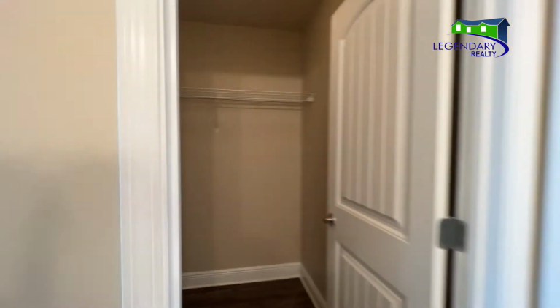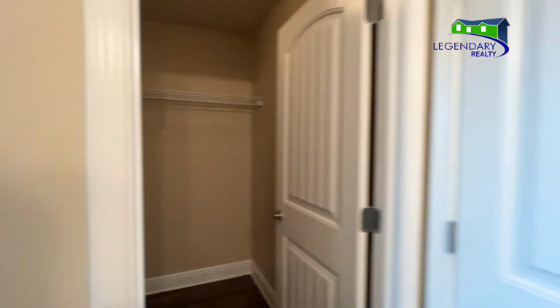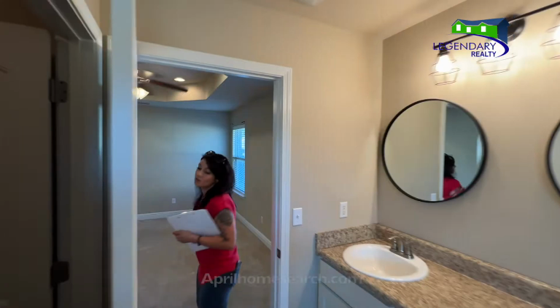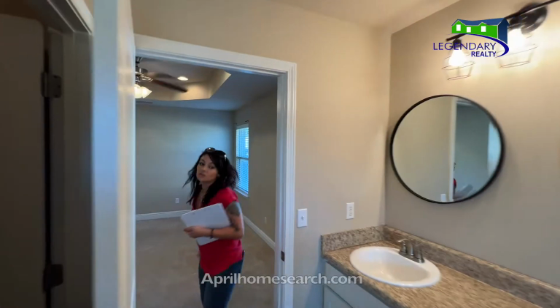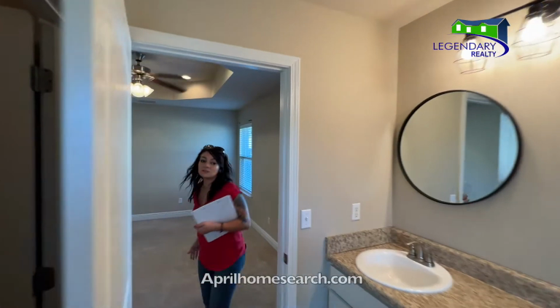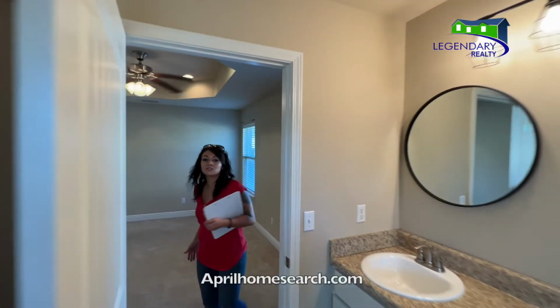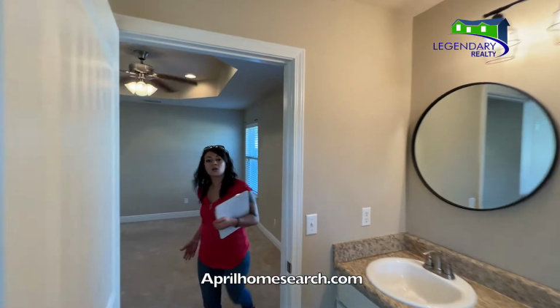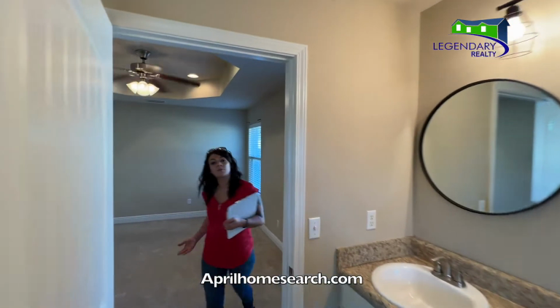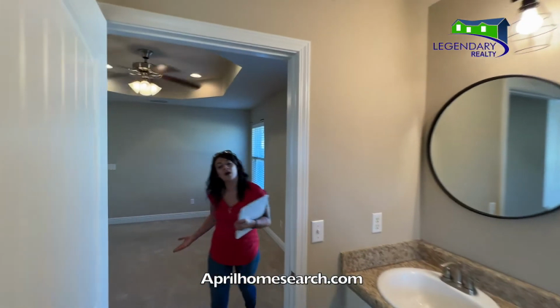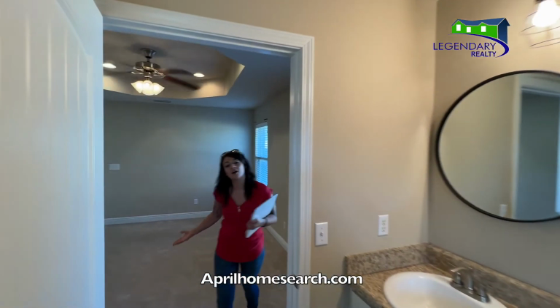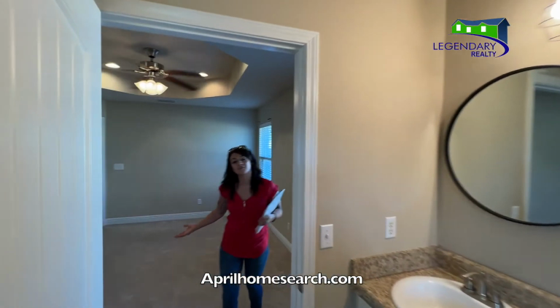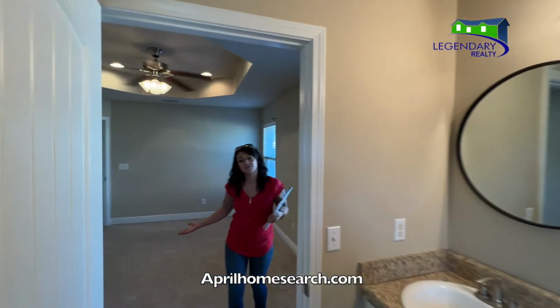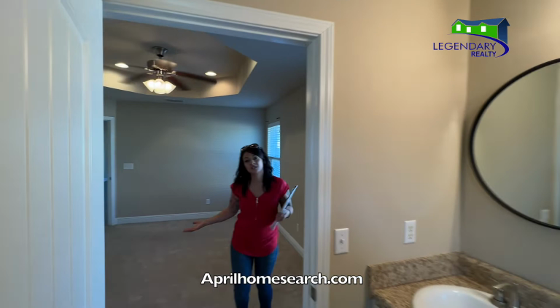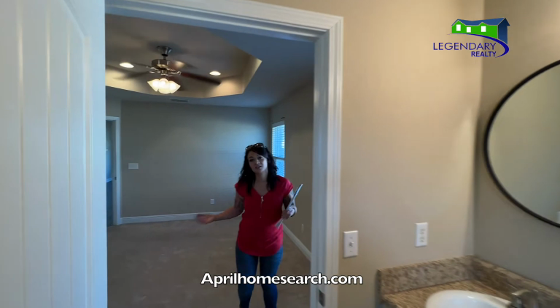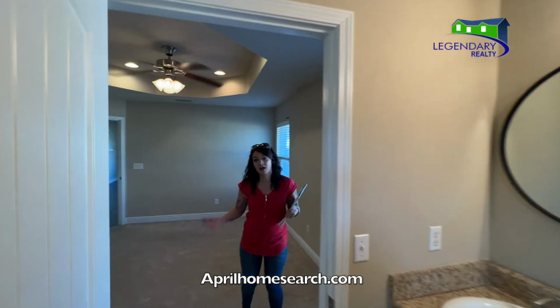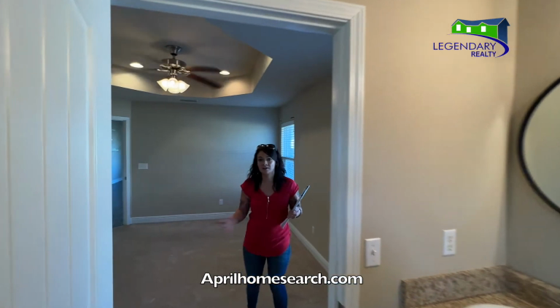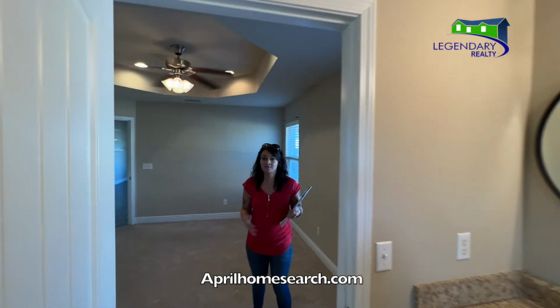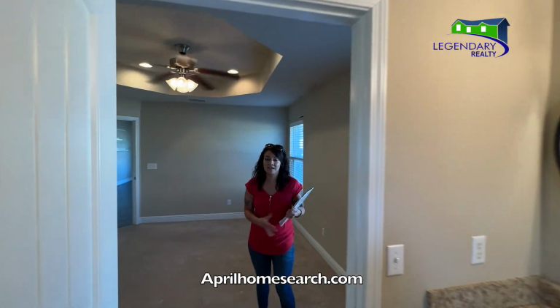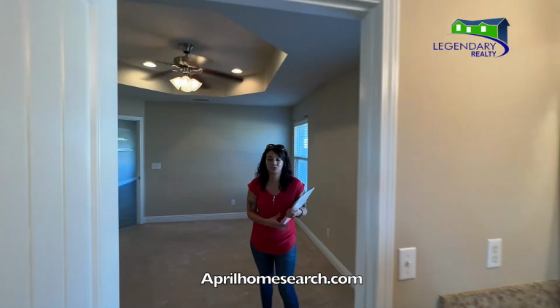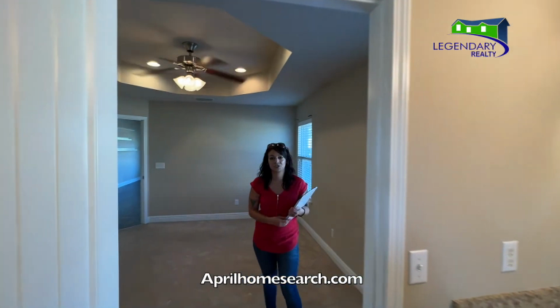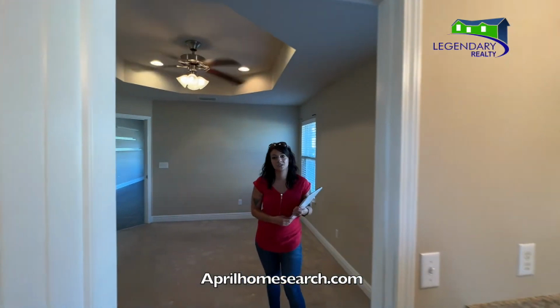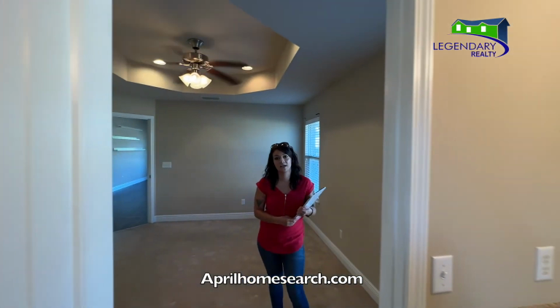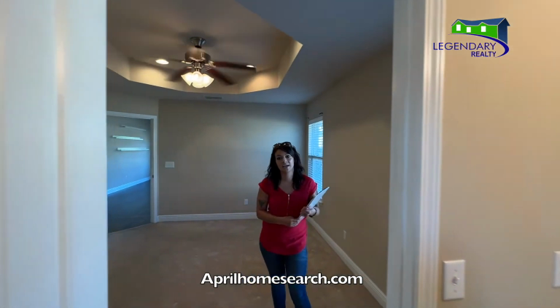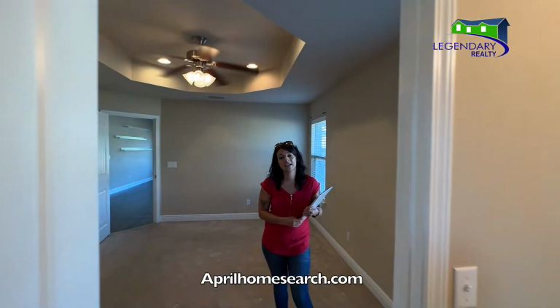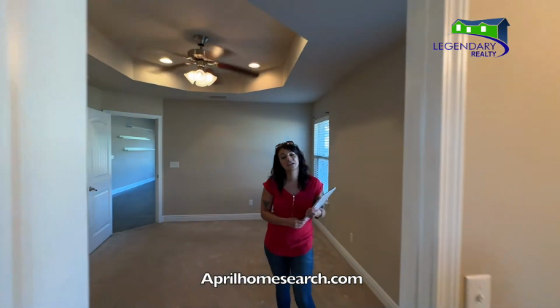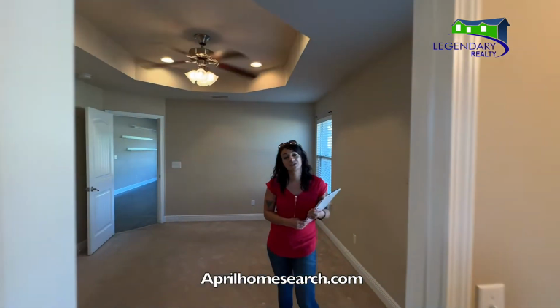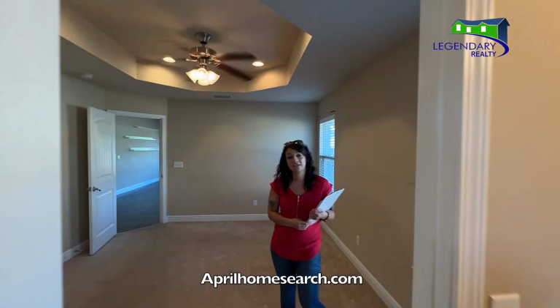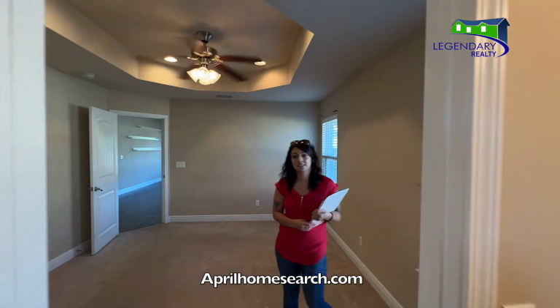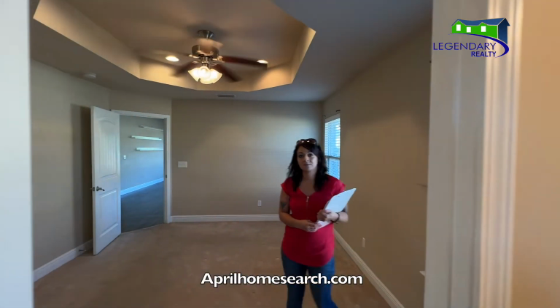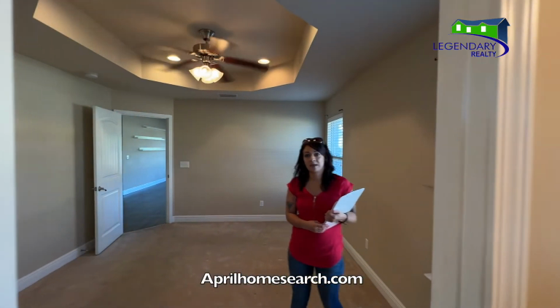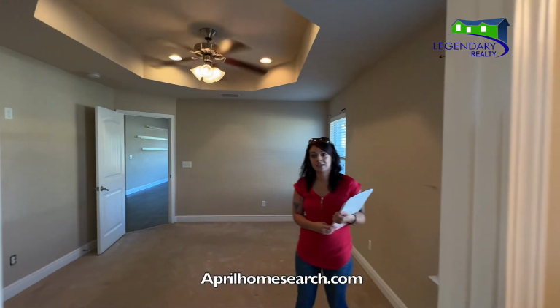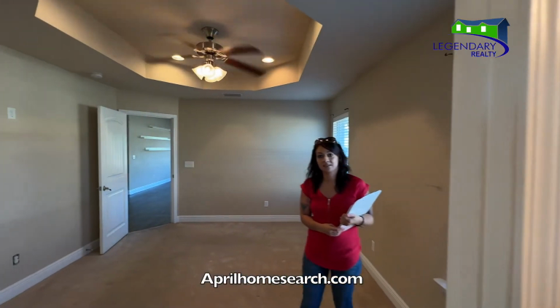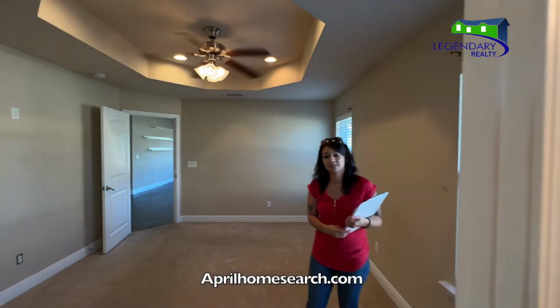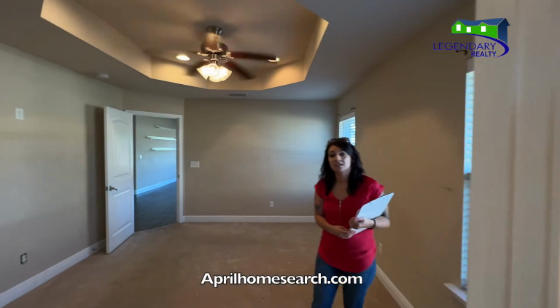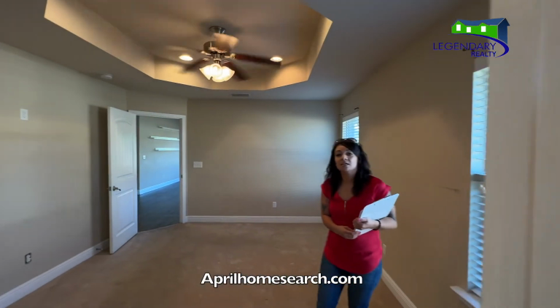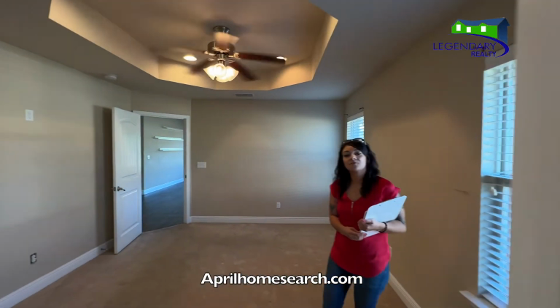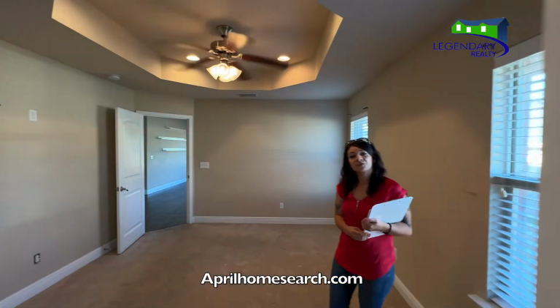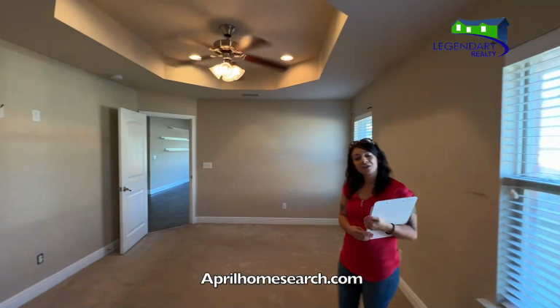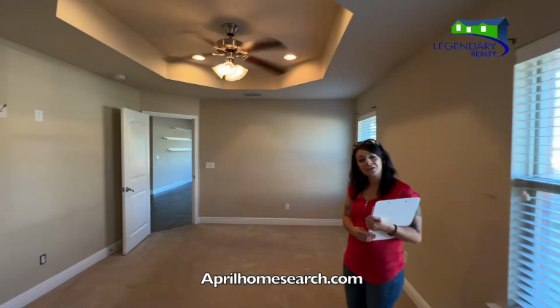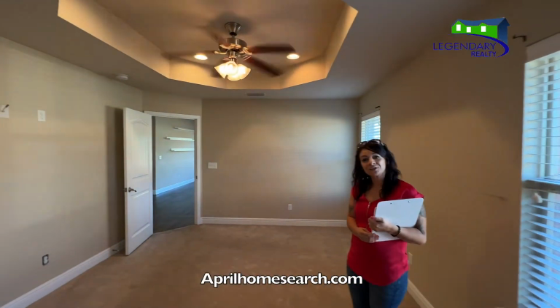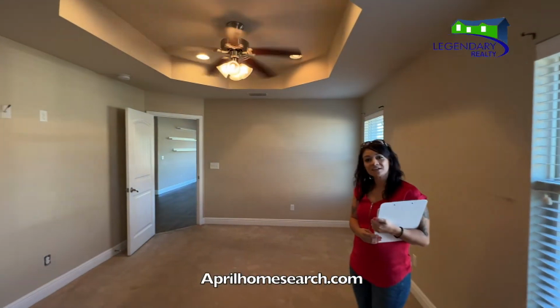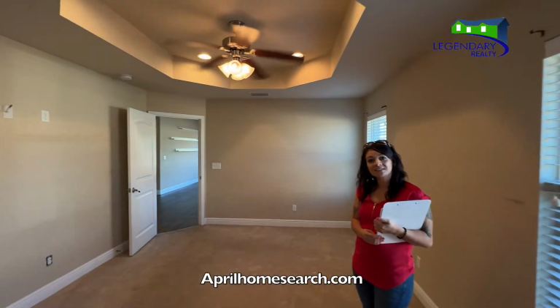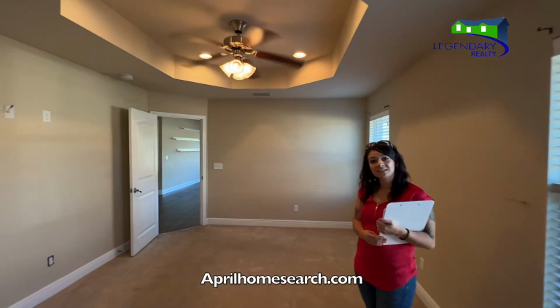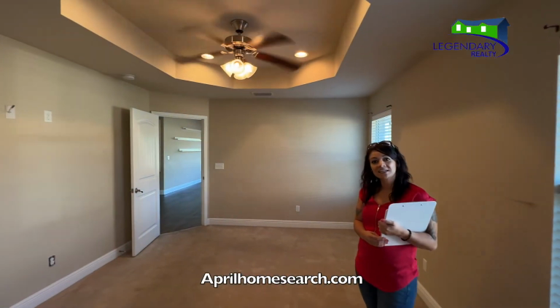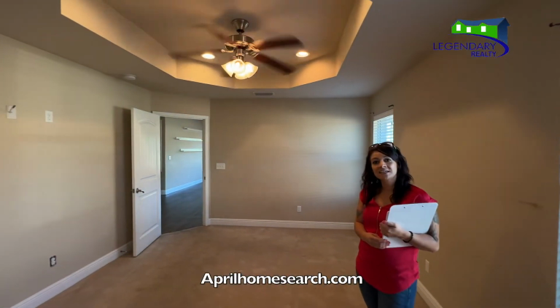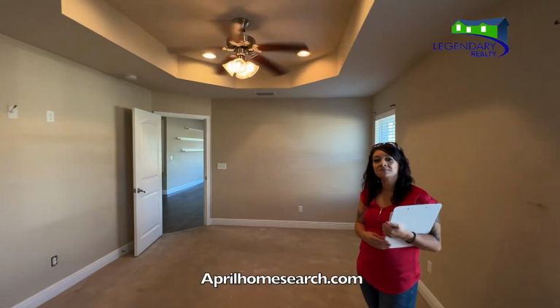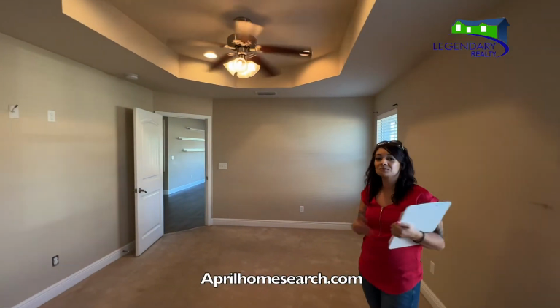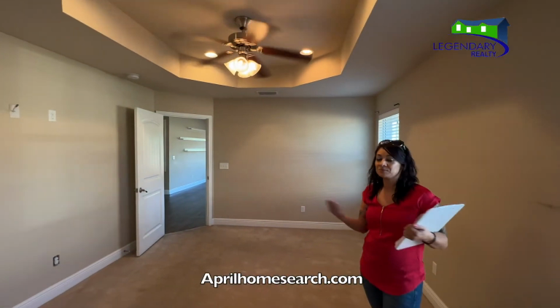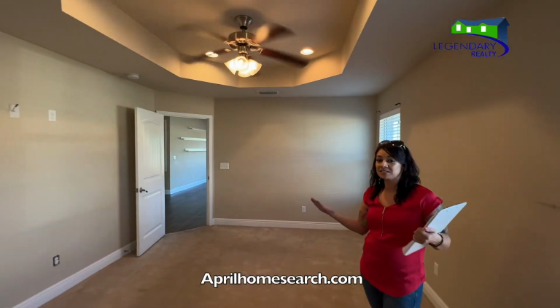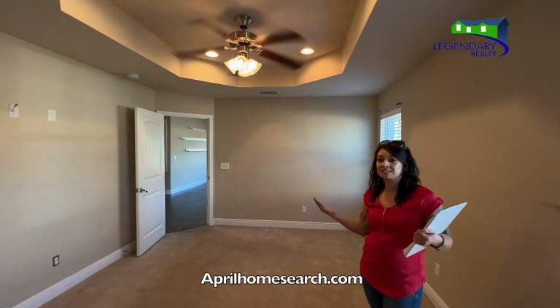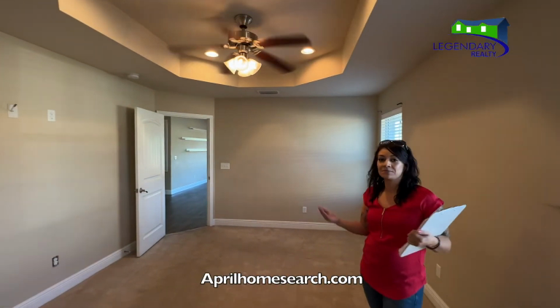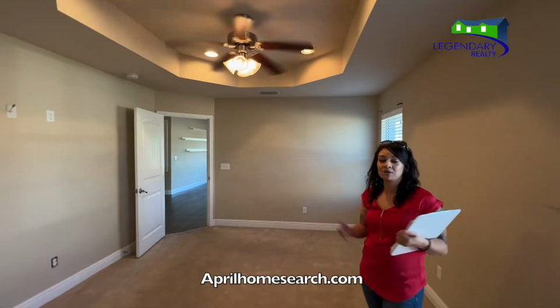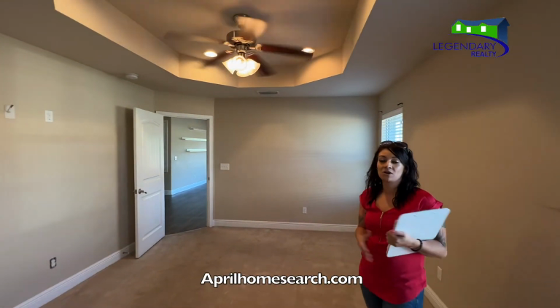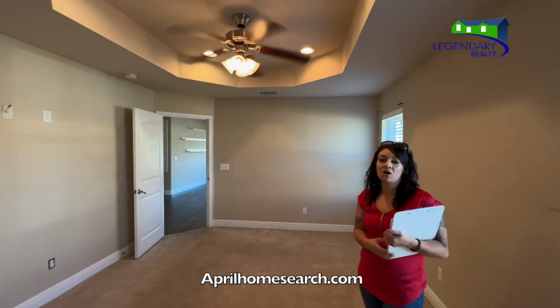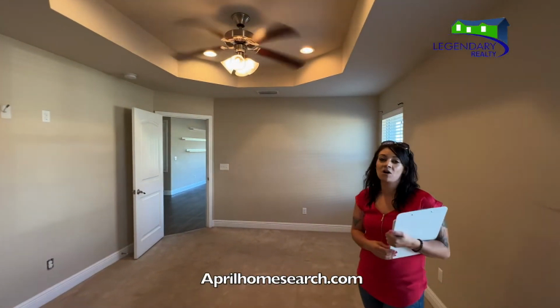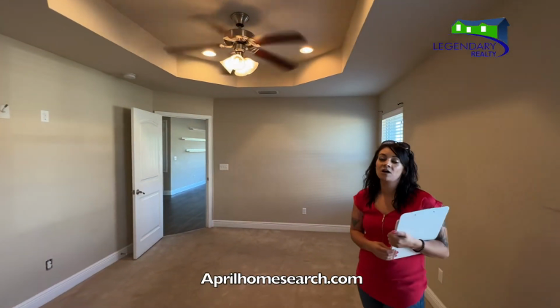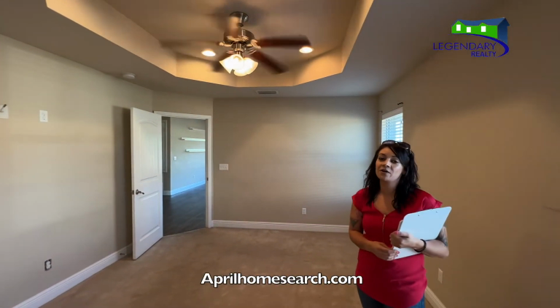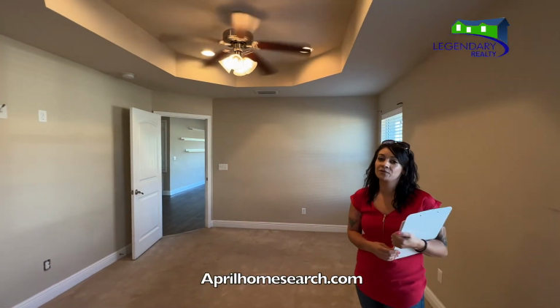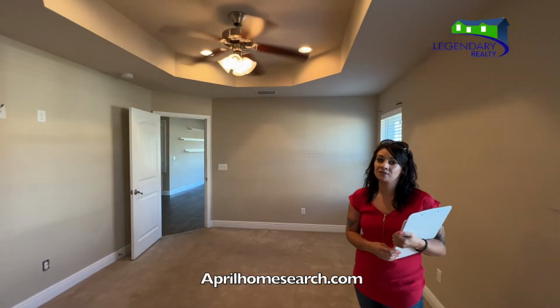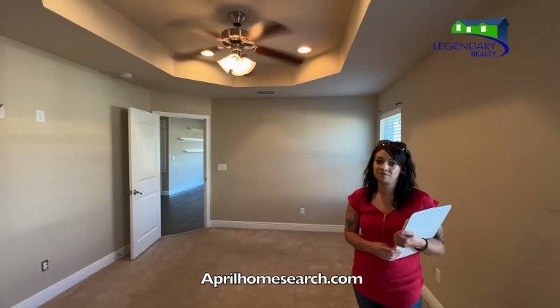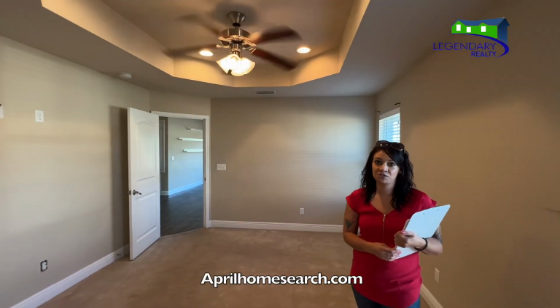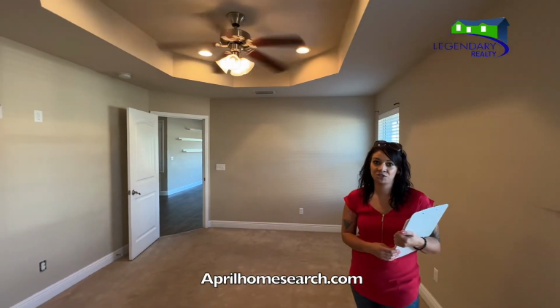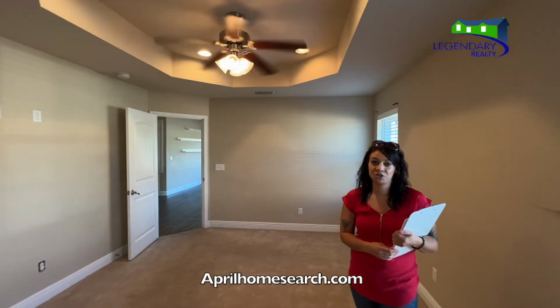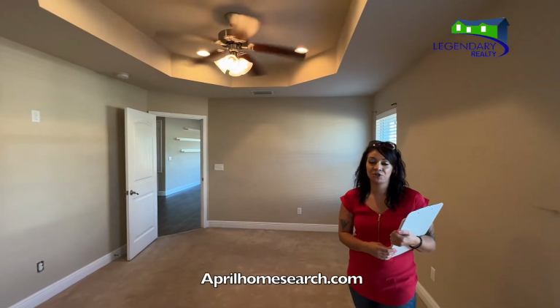This home offers a lot of natural light and great space. If you're interested in it, please give me a call. I would love to show you.